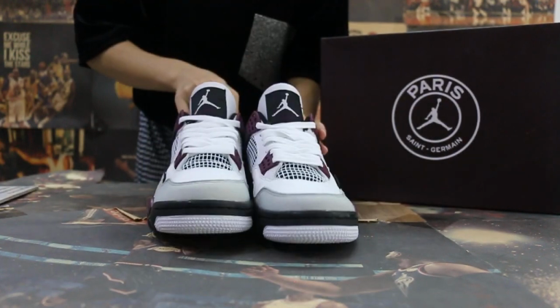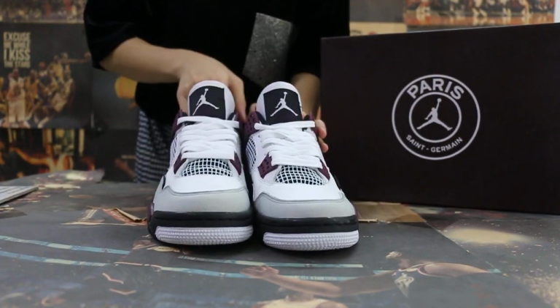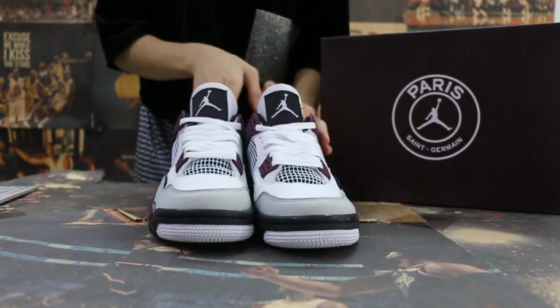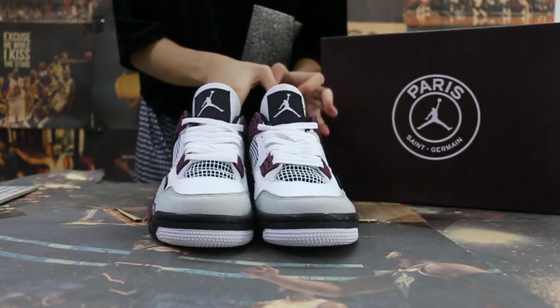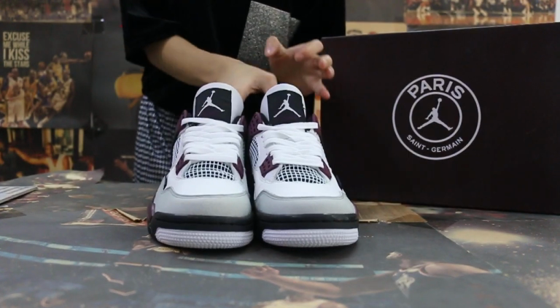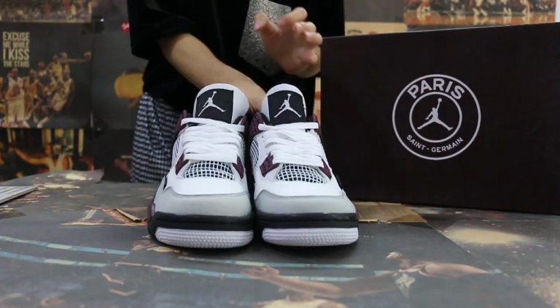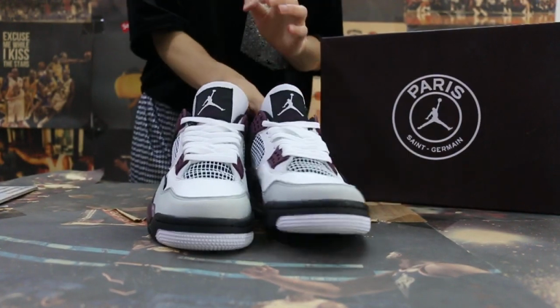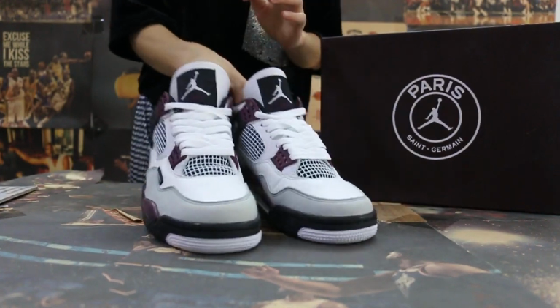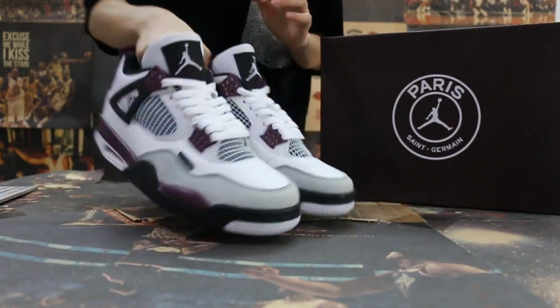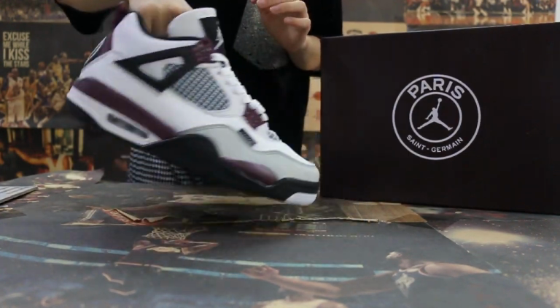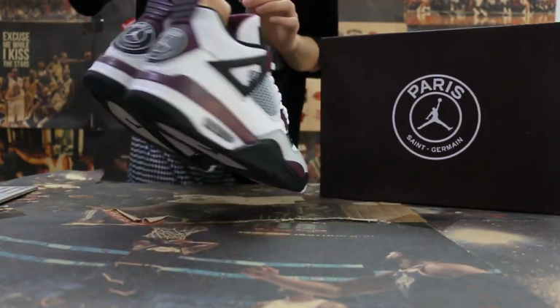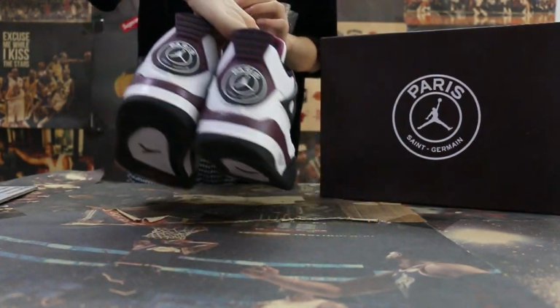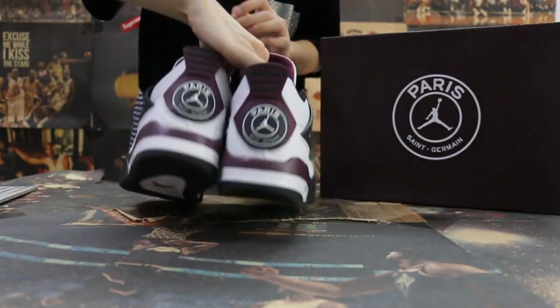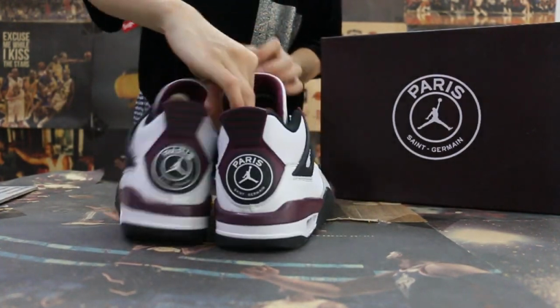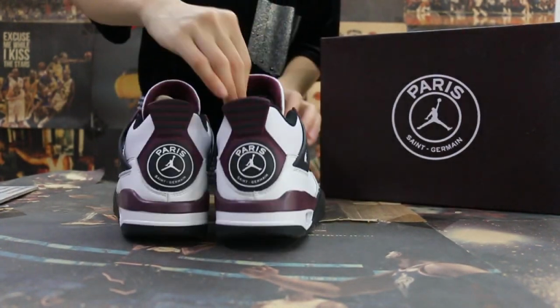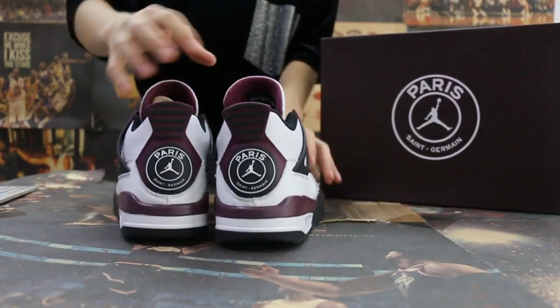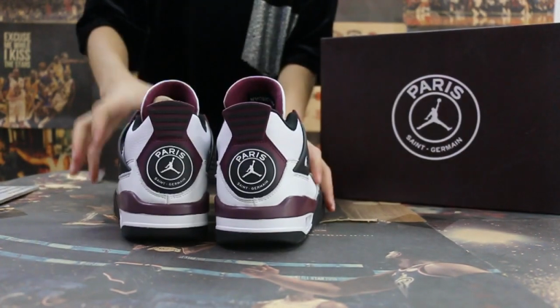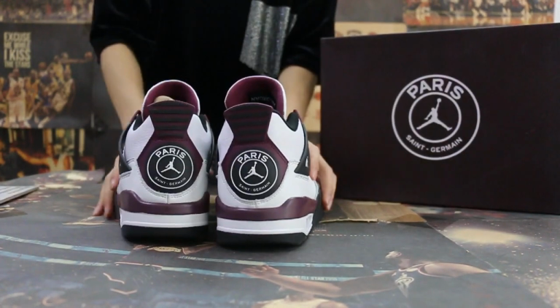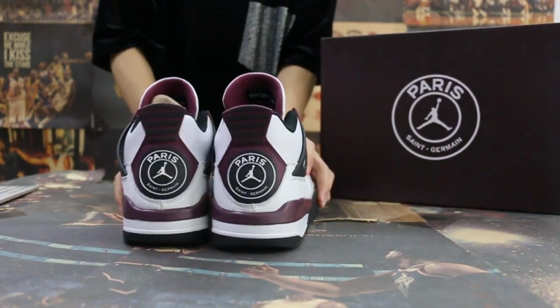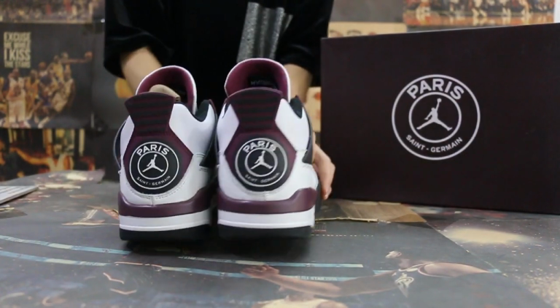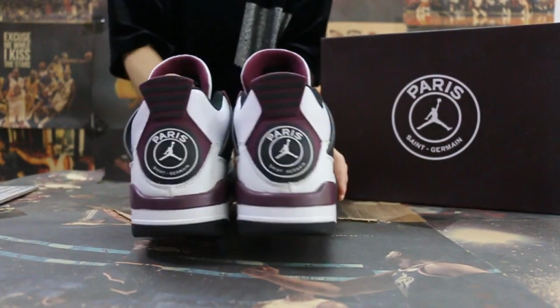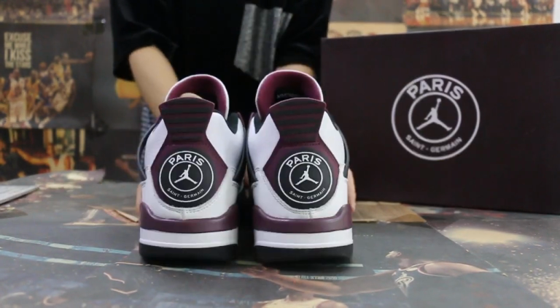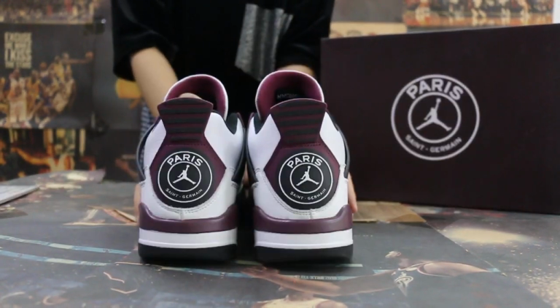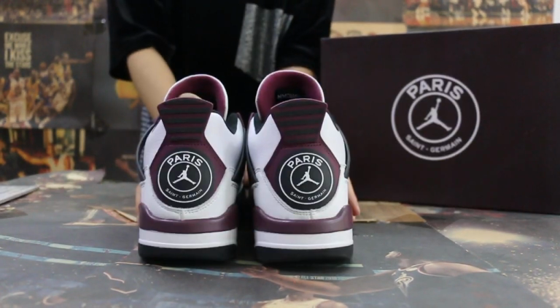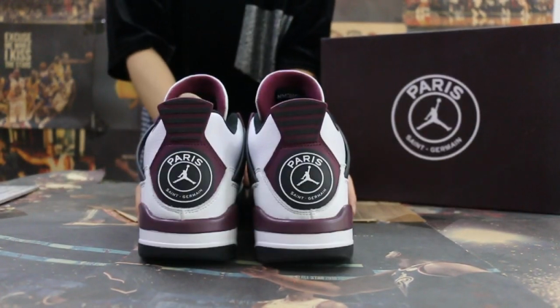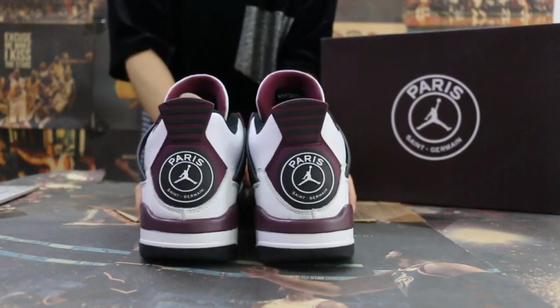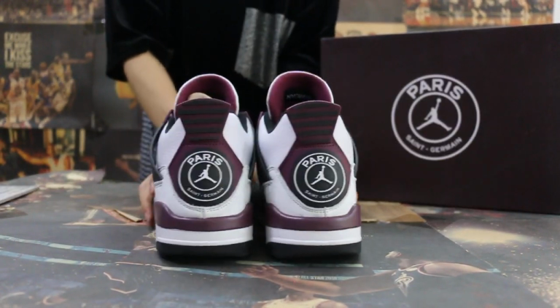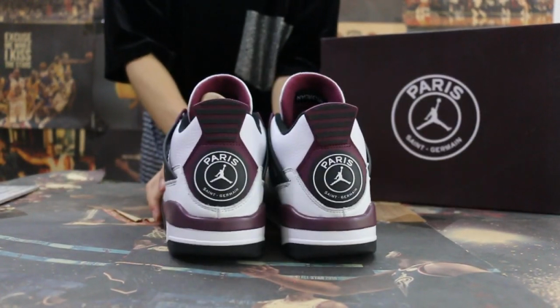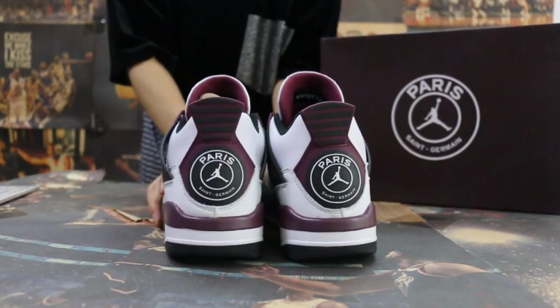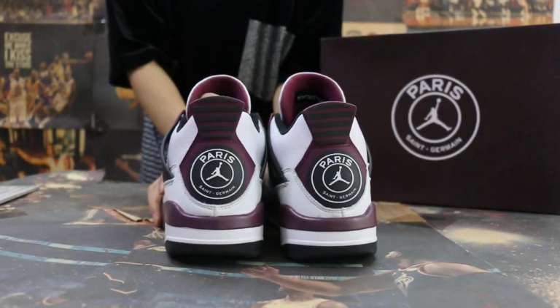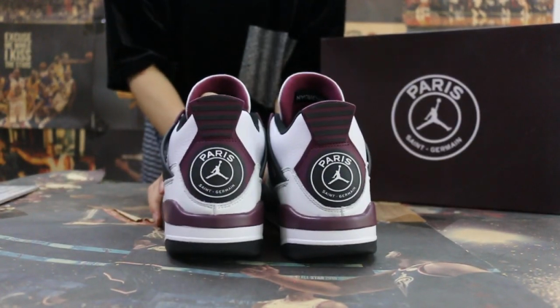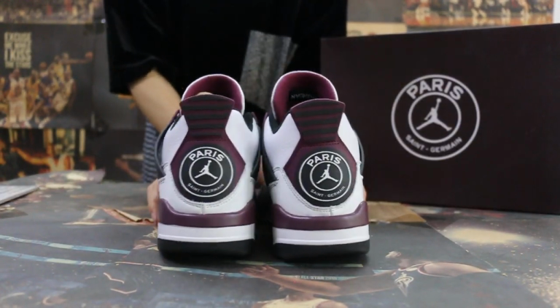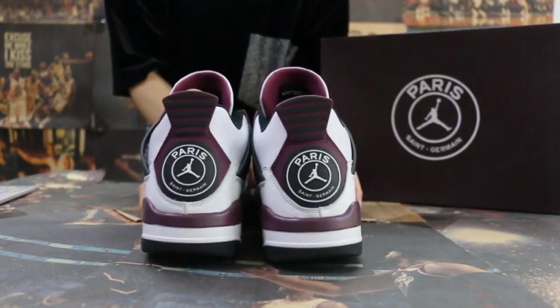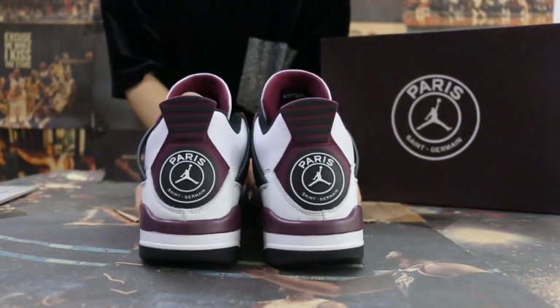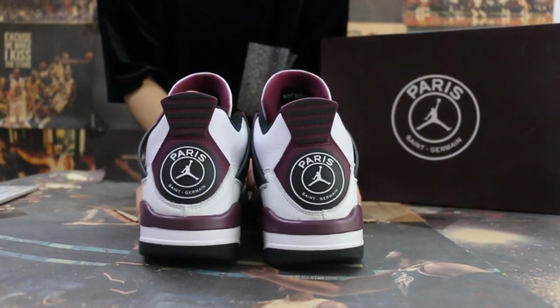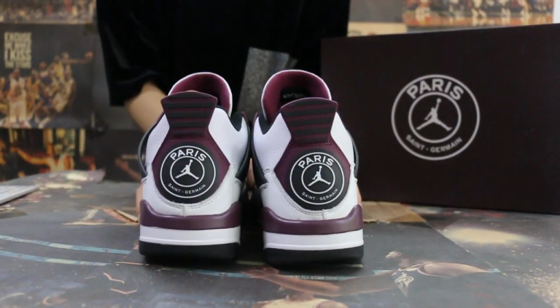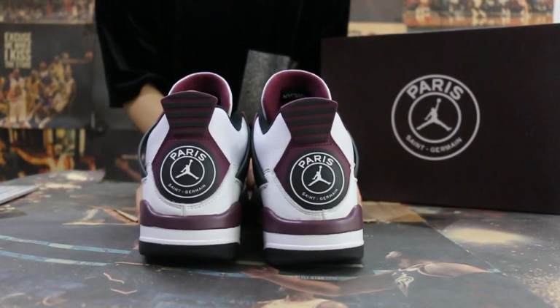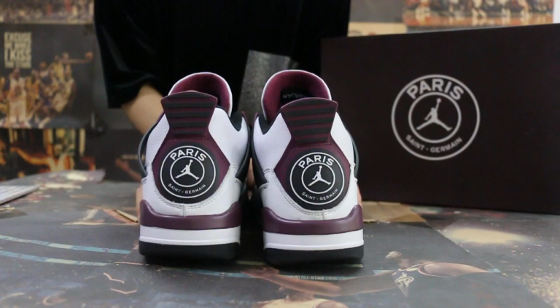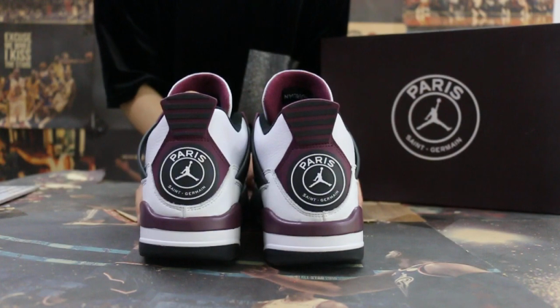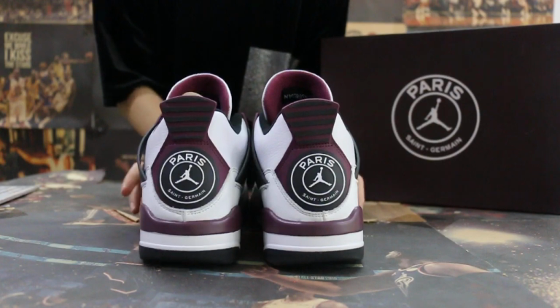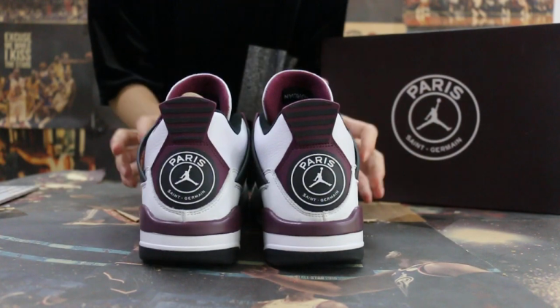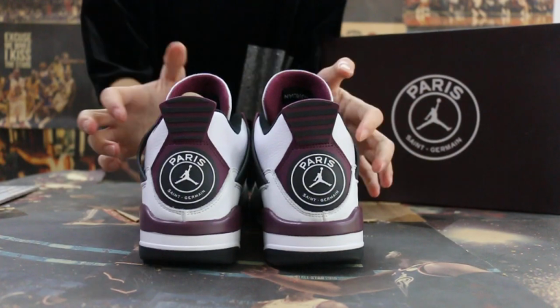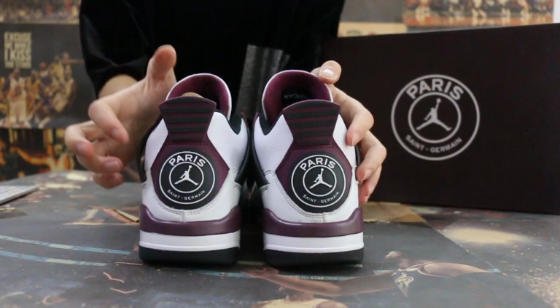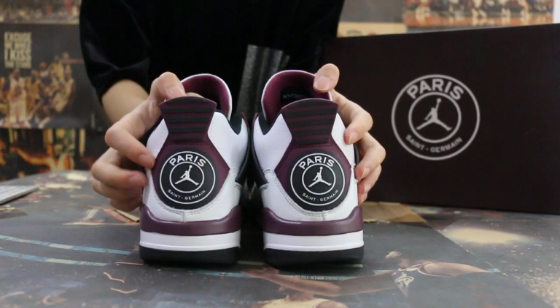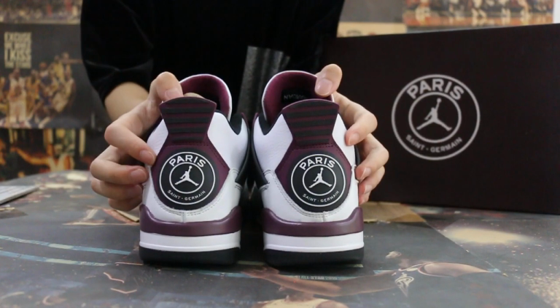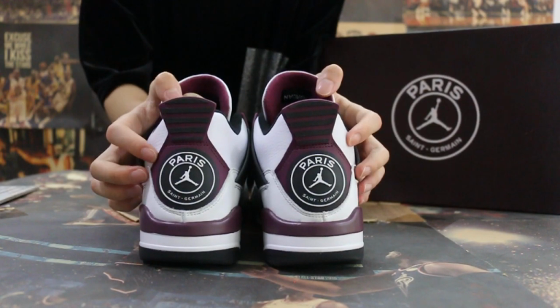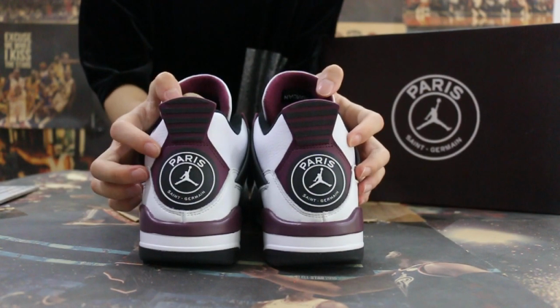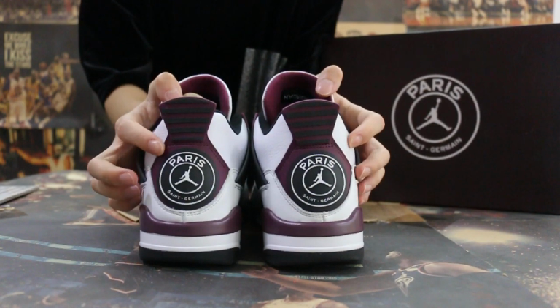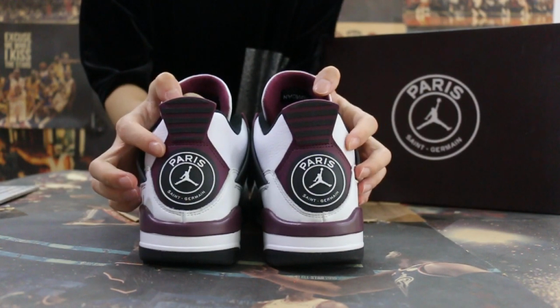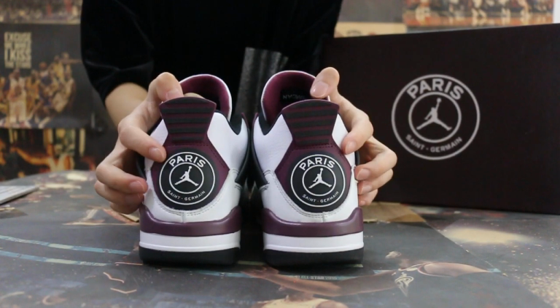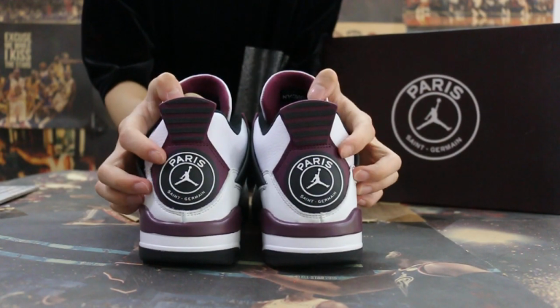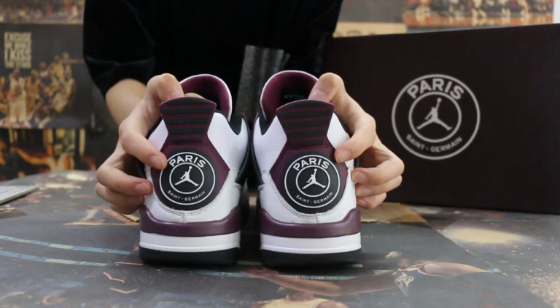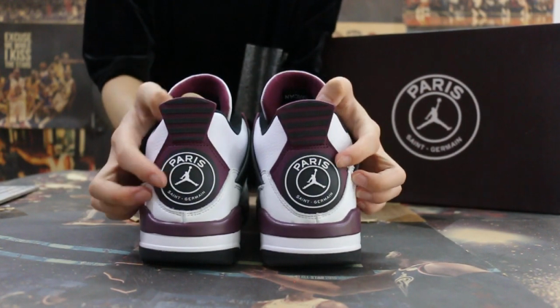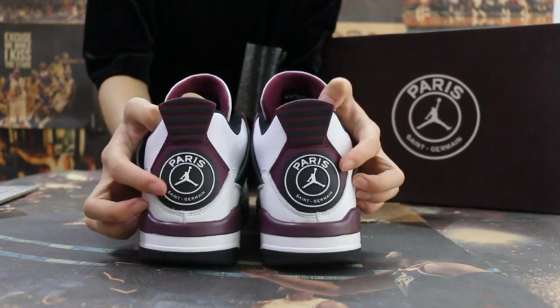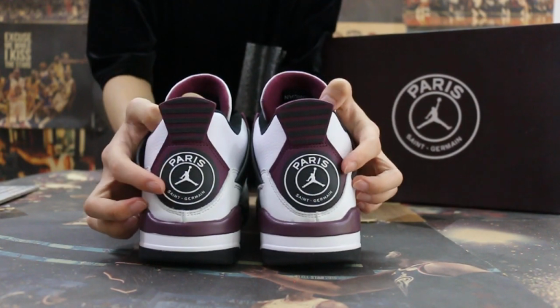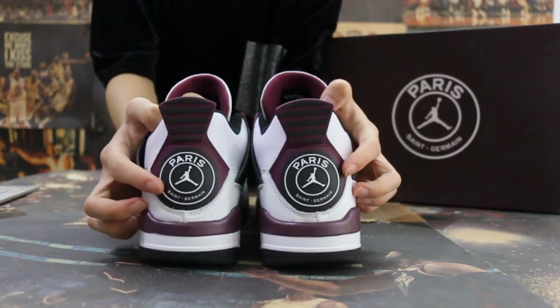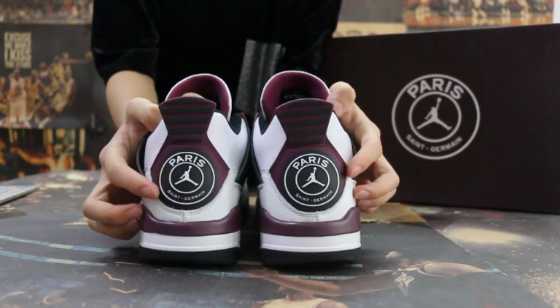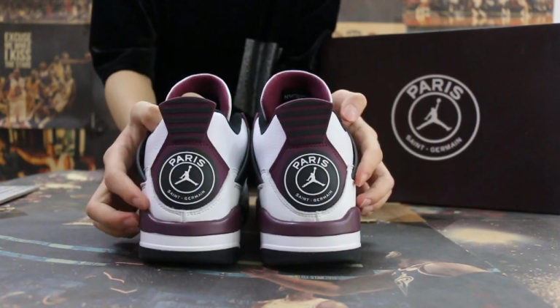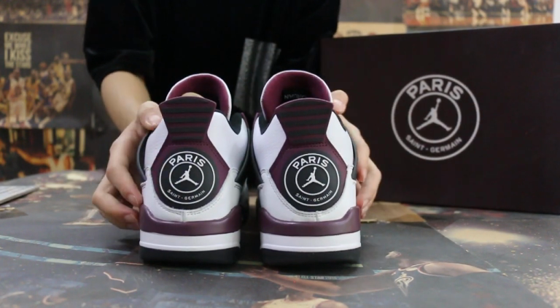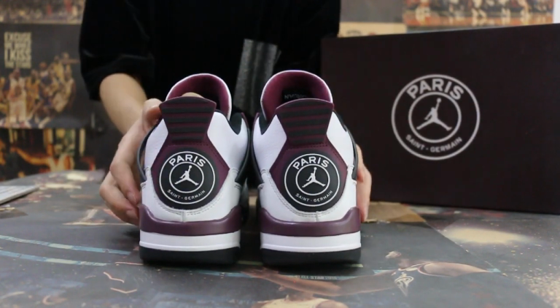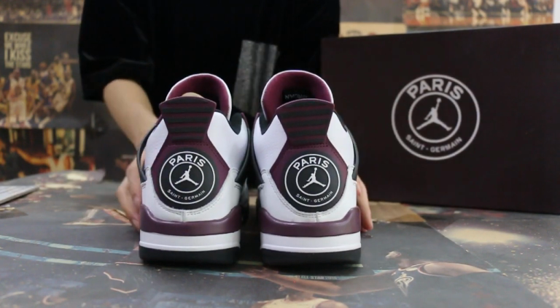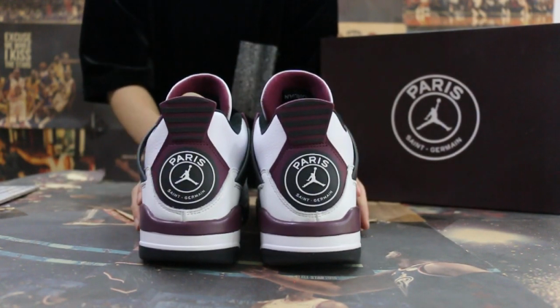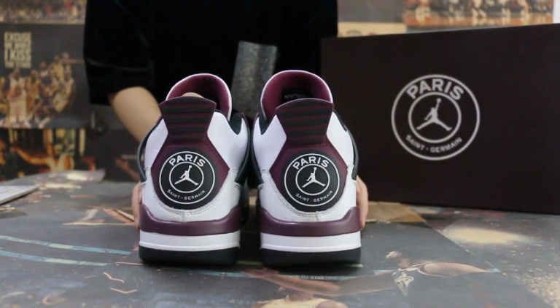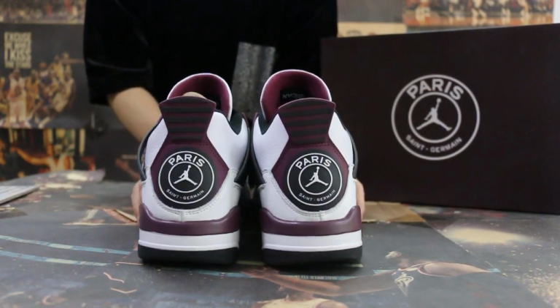Okay, so now turn to the back — check out the back of the shoes here. The detail here is the Droppermen logo.